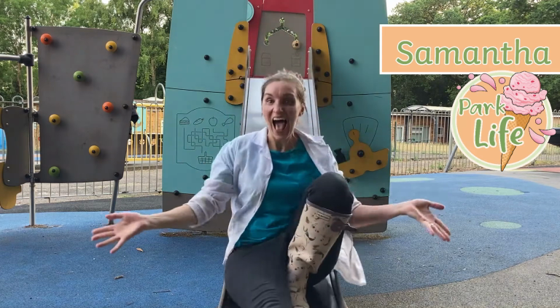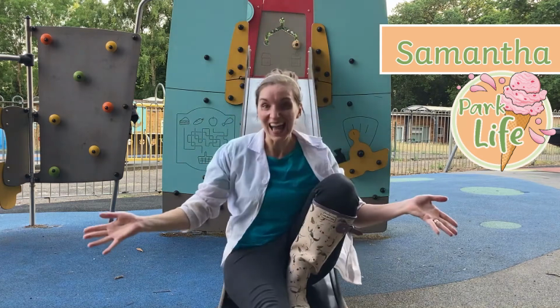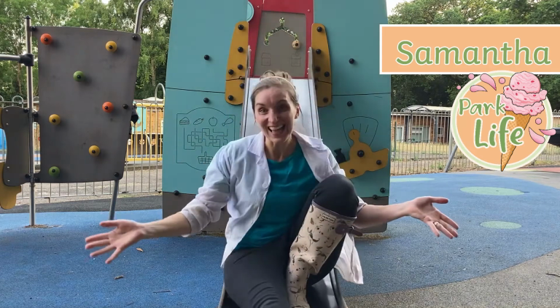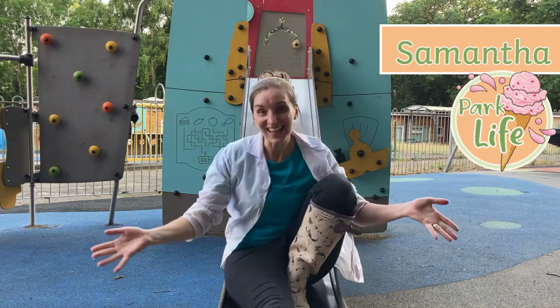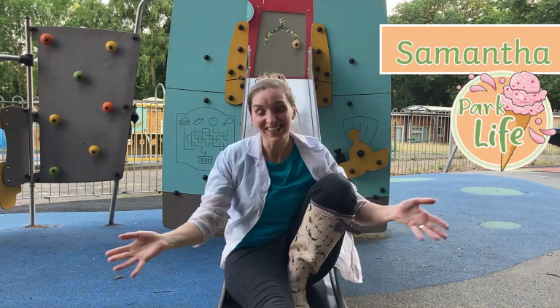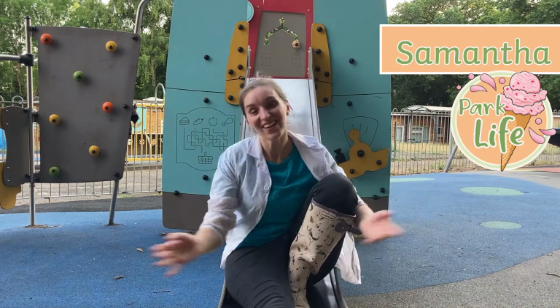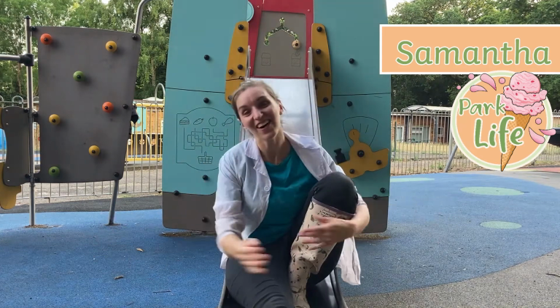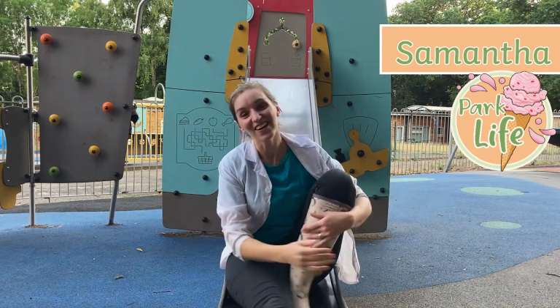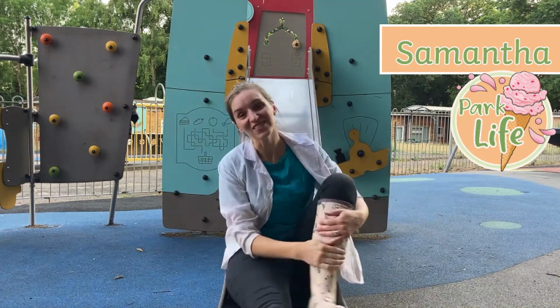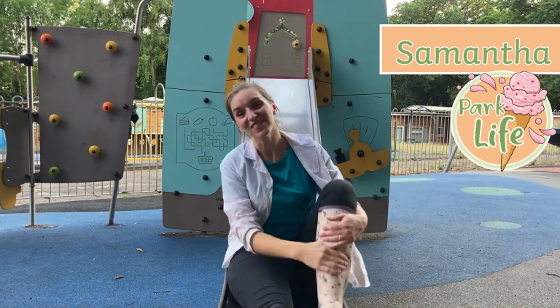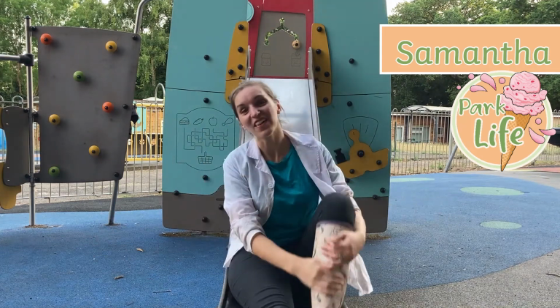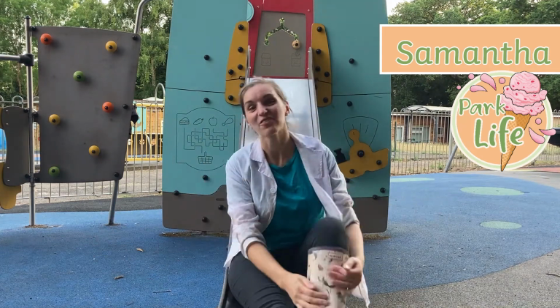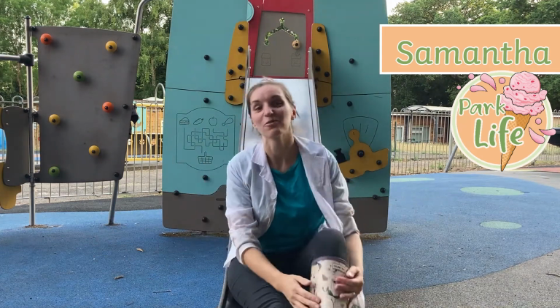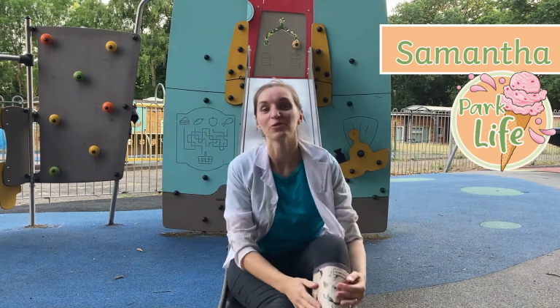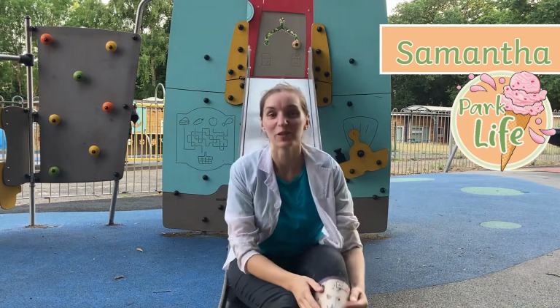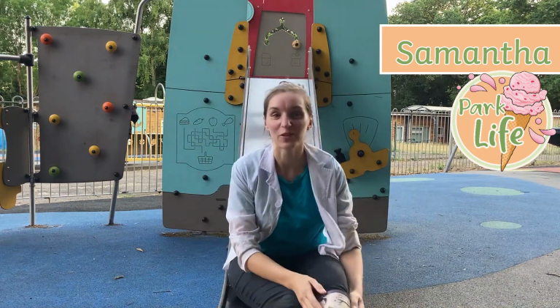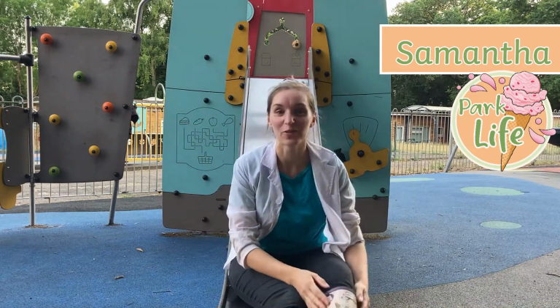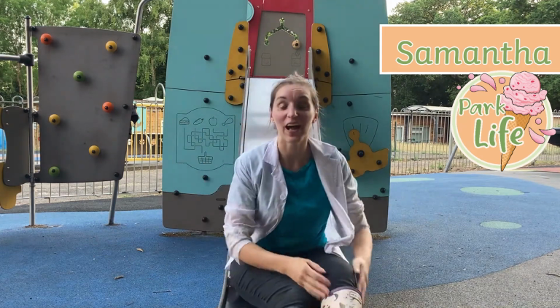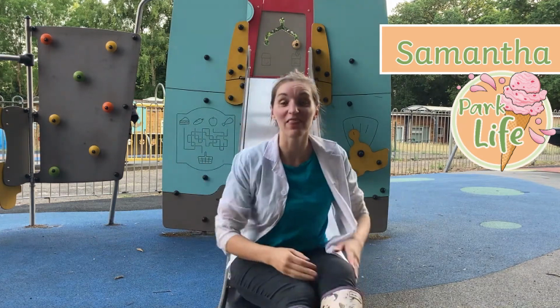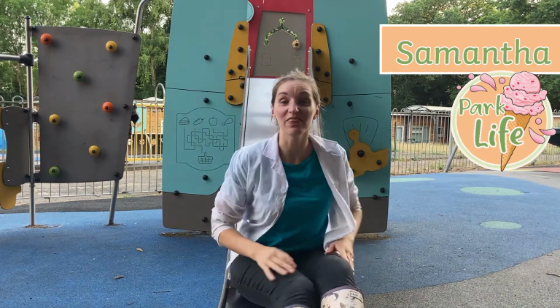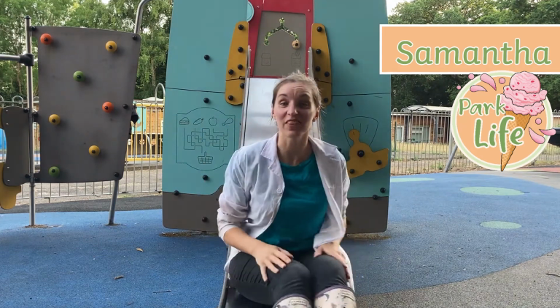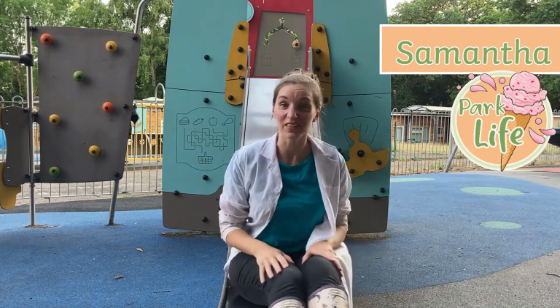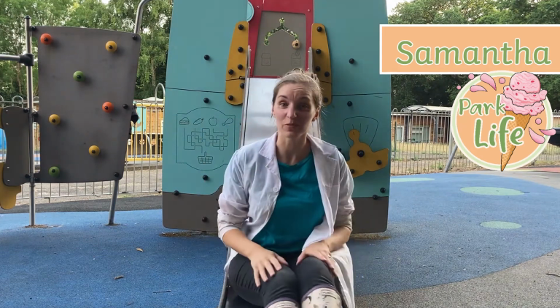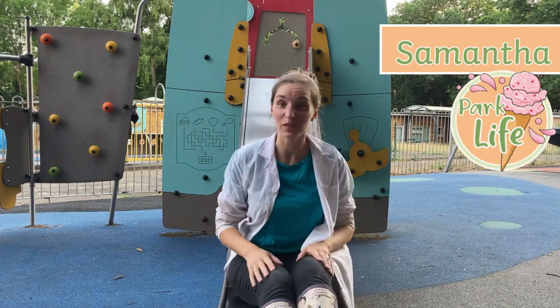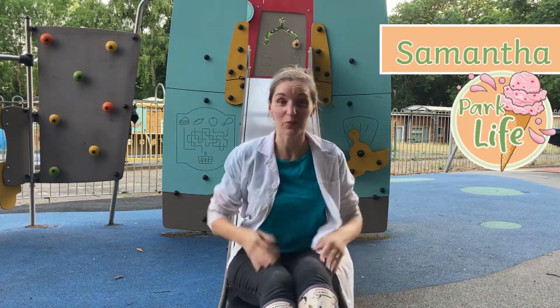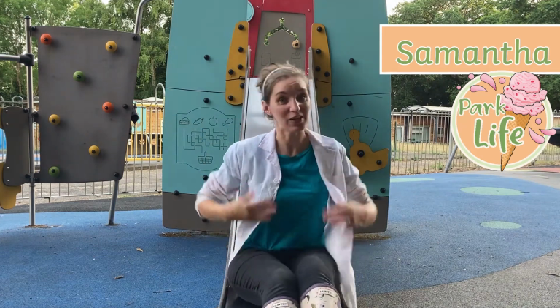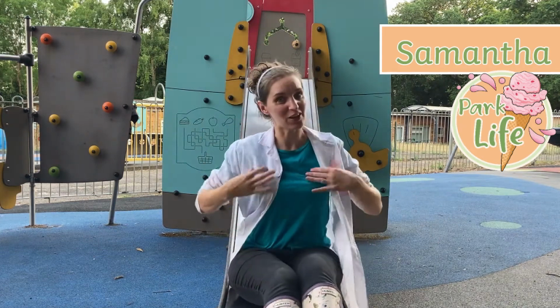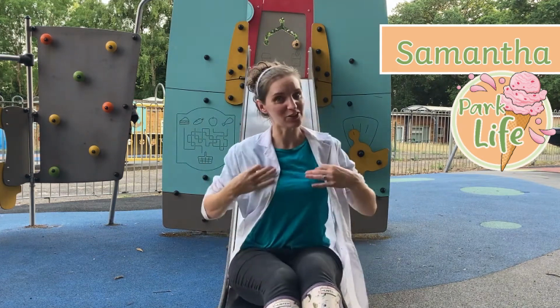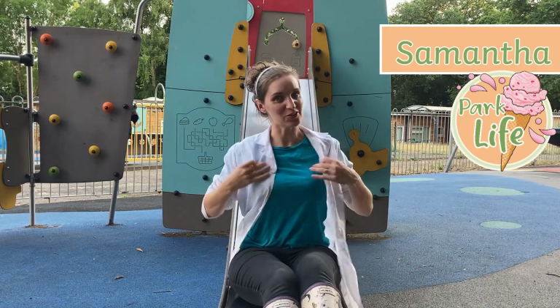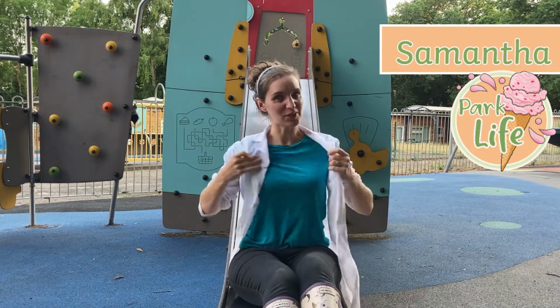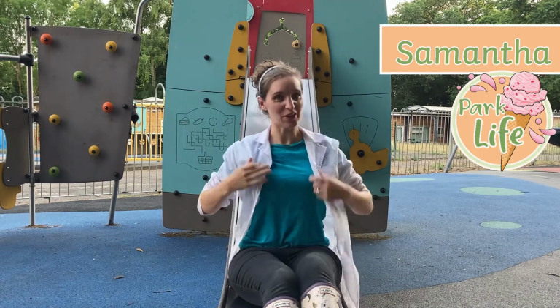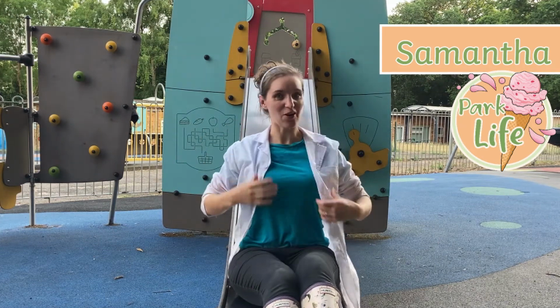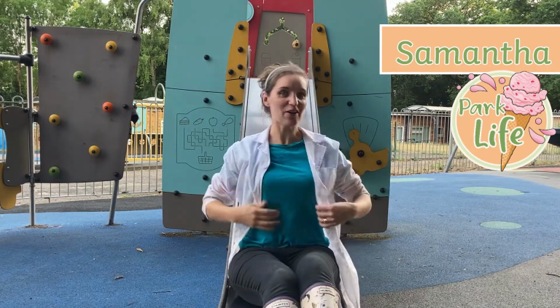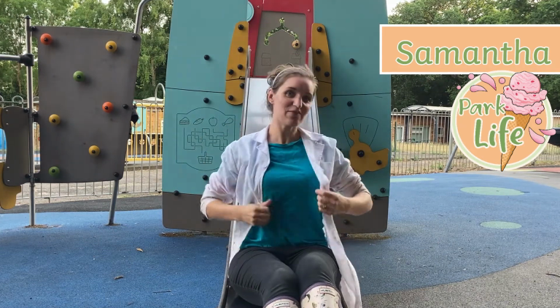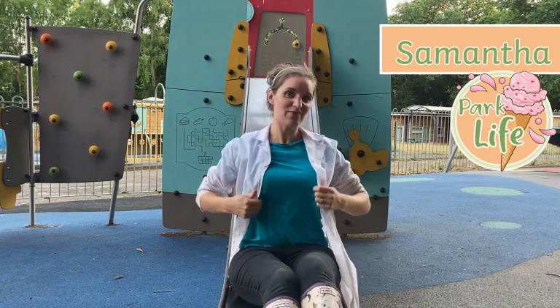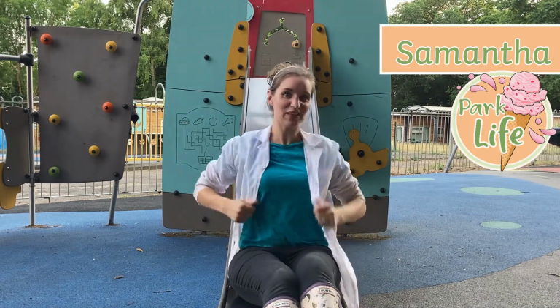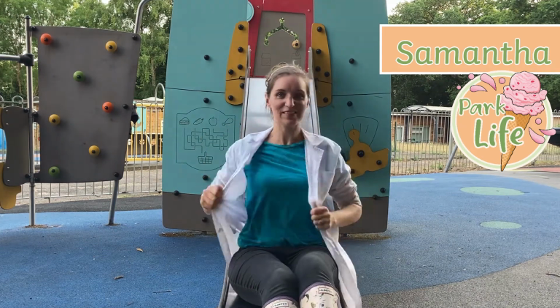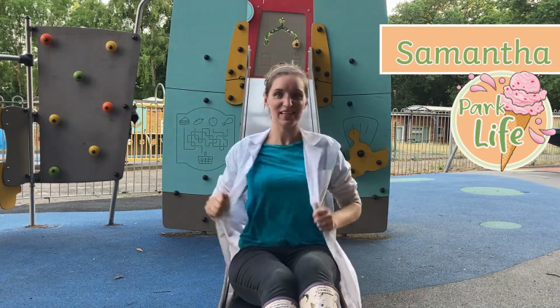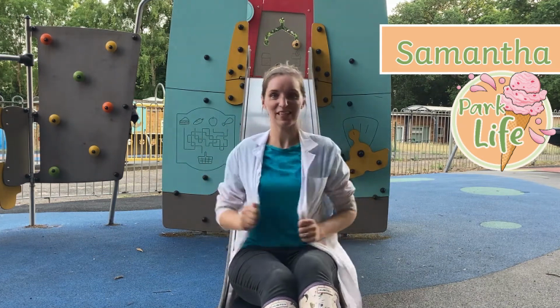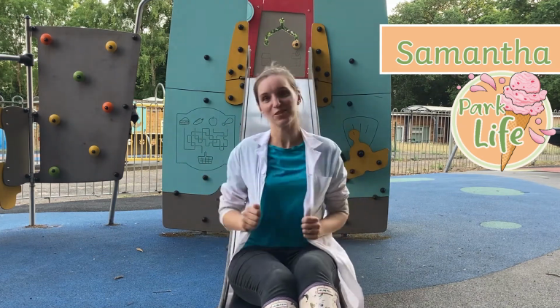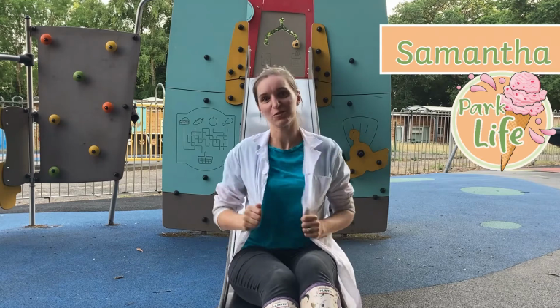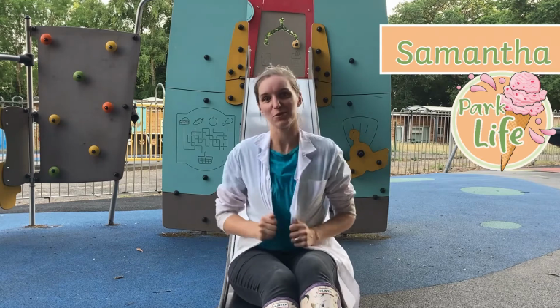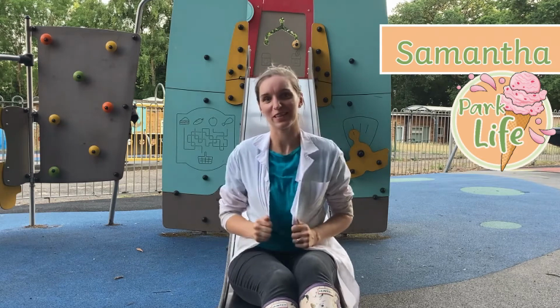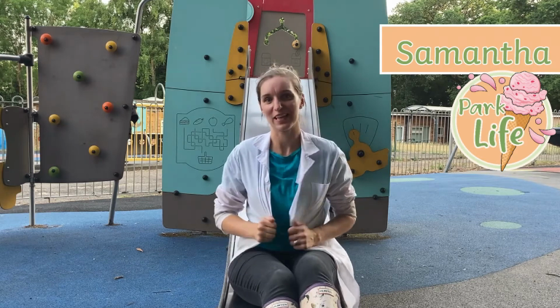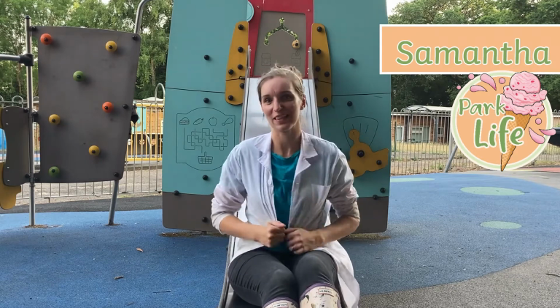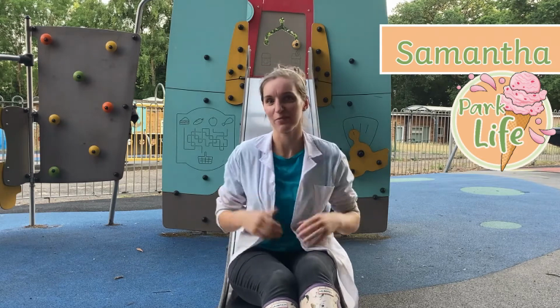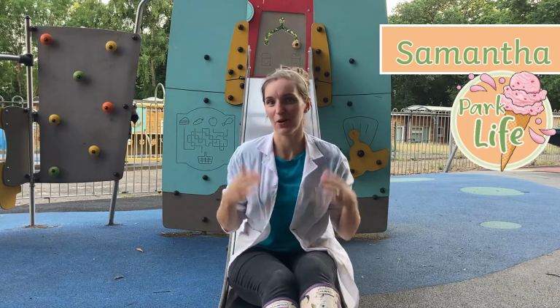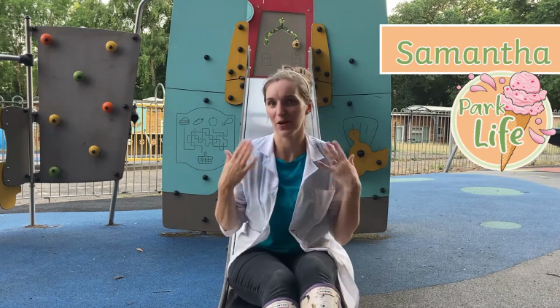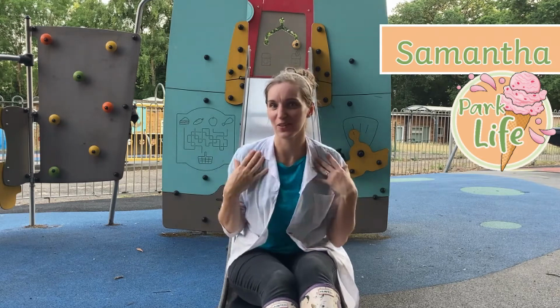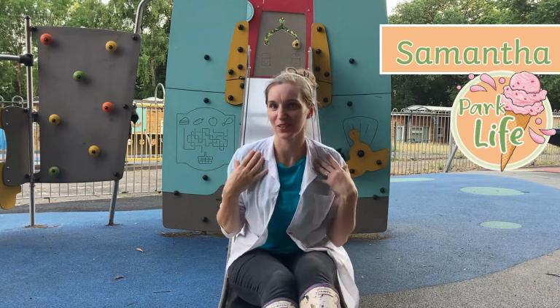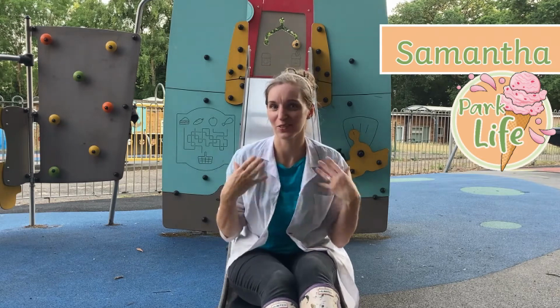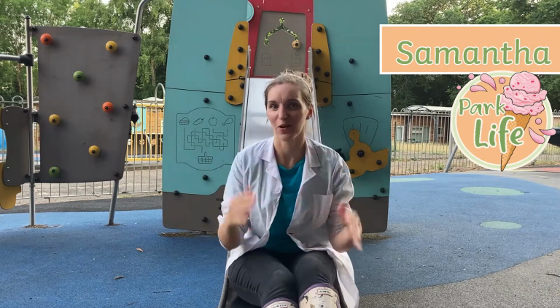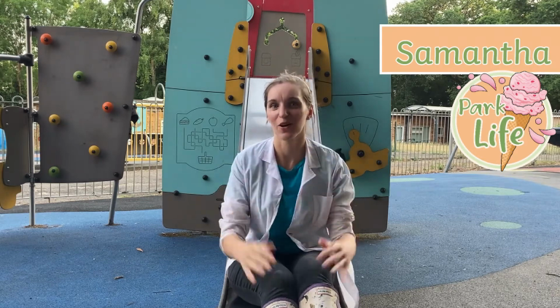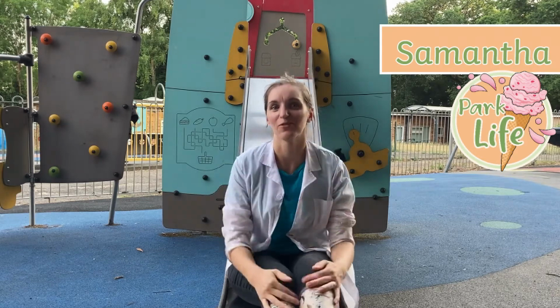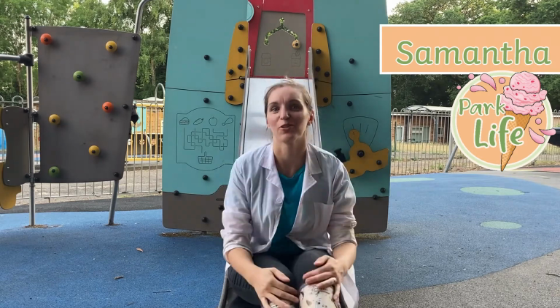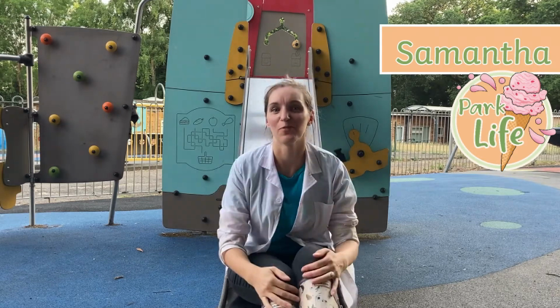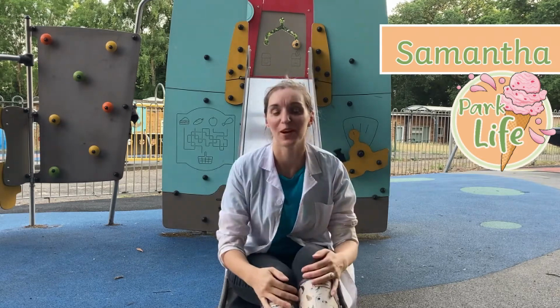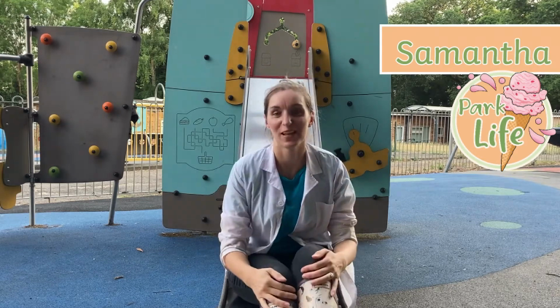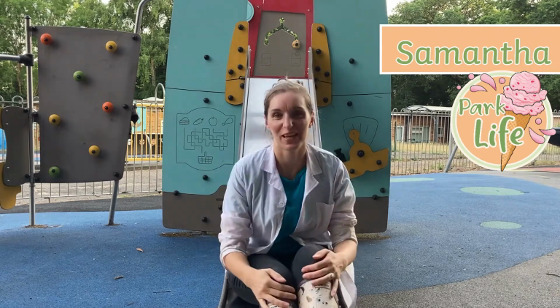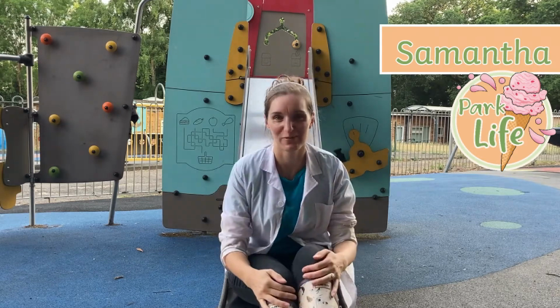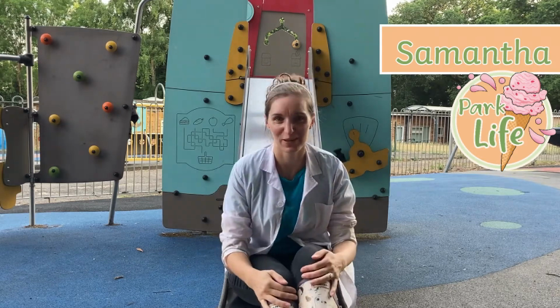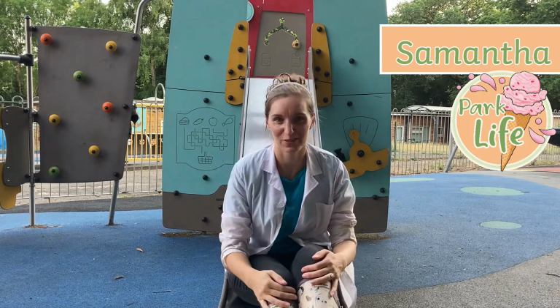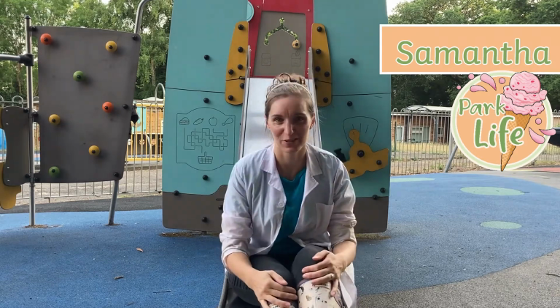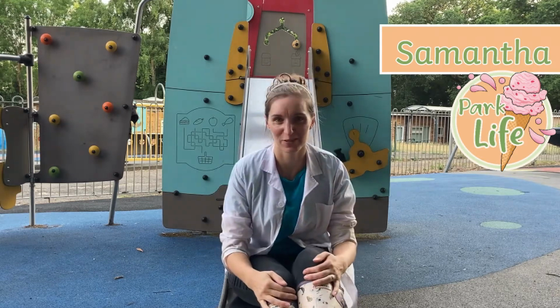Hello, I'm Samantha from Twinkle, and this week we are doing our investigators week in the park, so I've got my lab coat on.